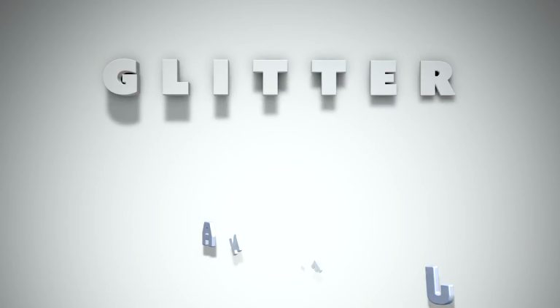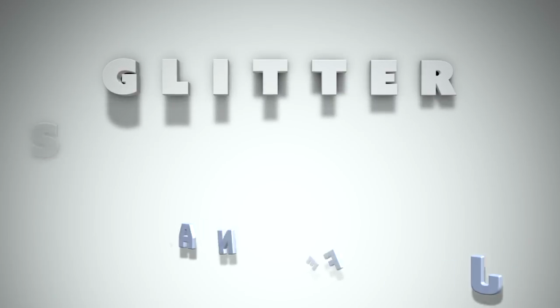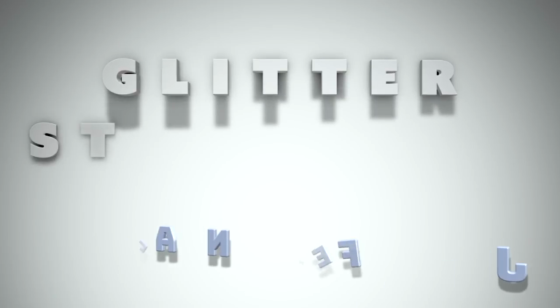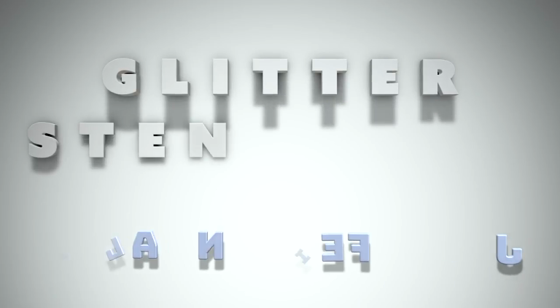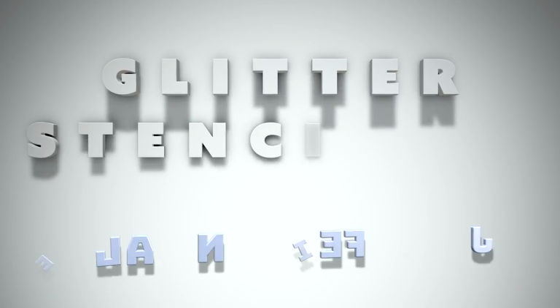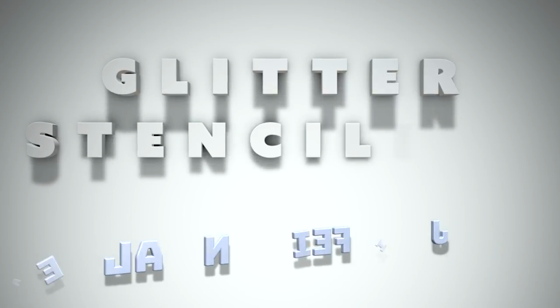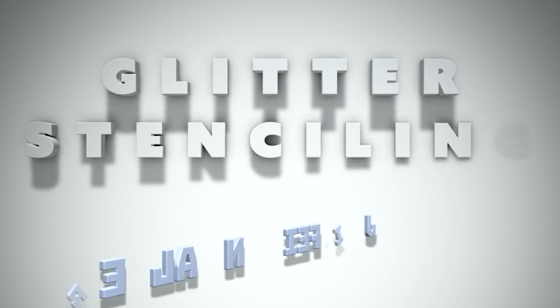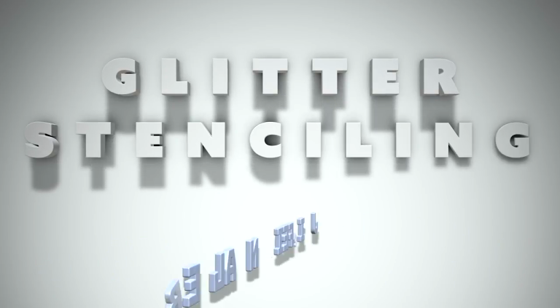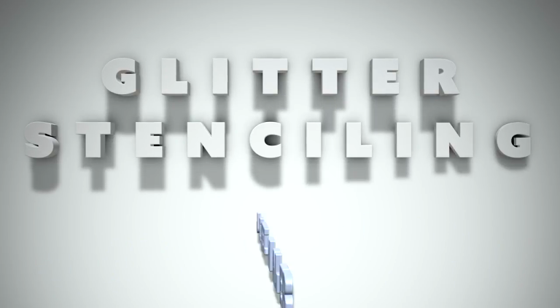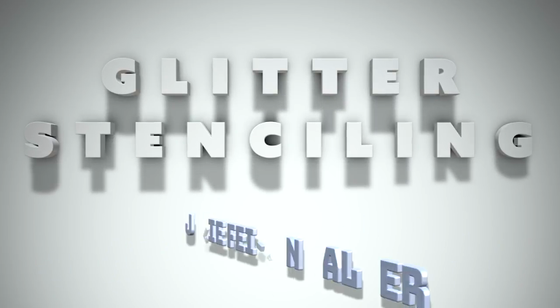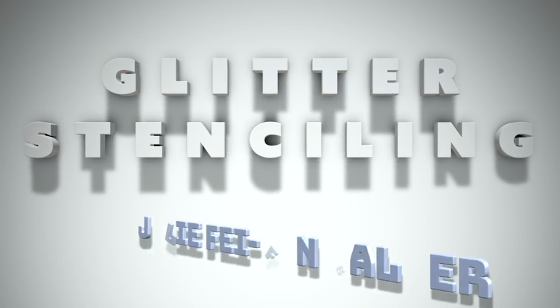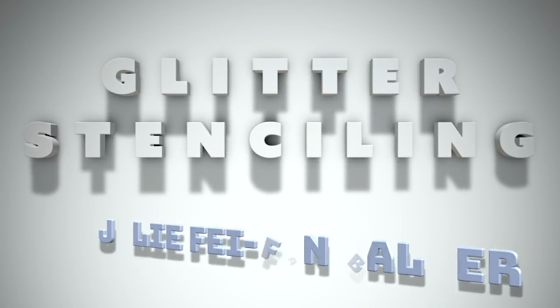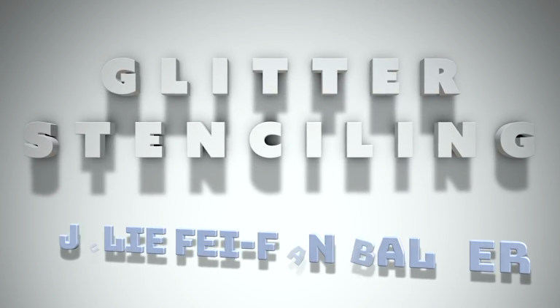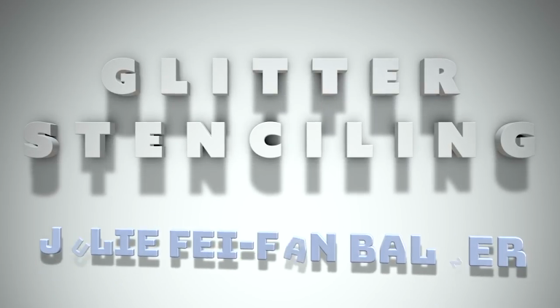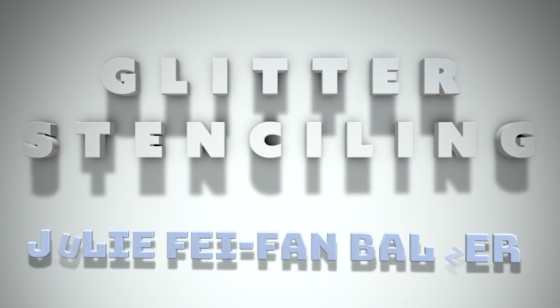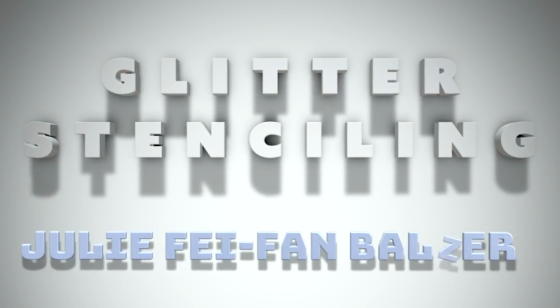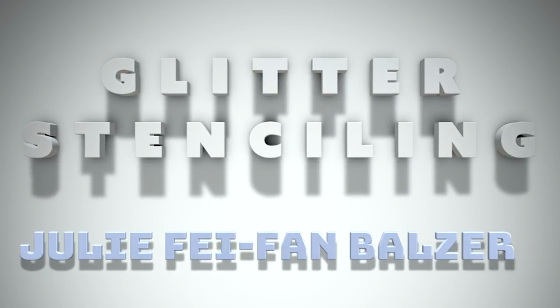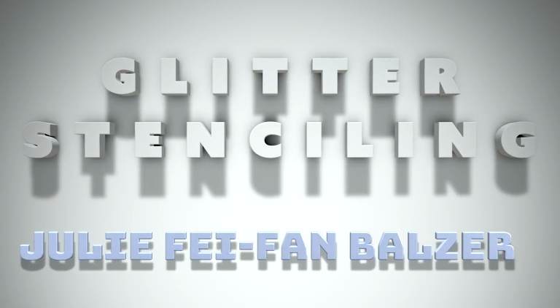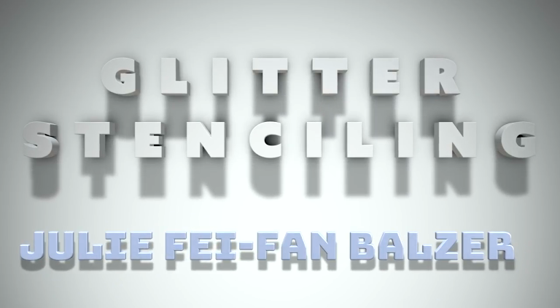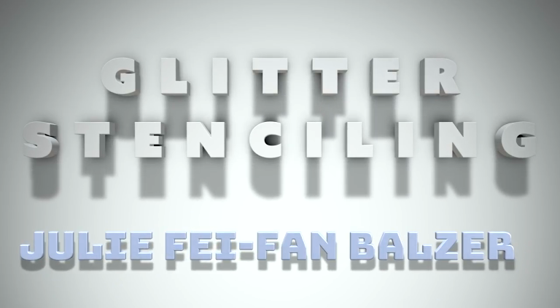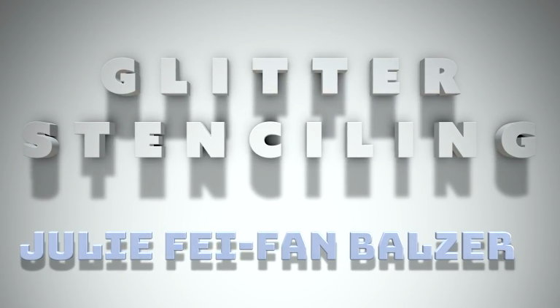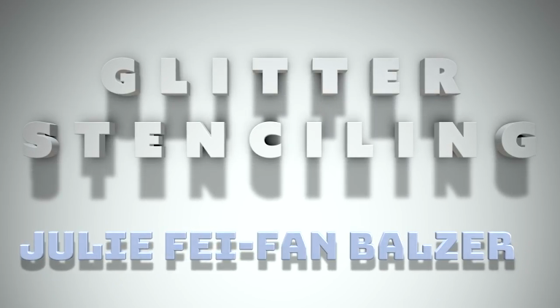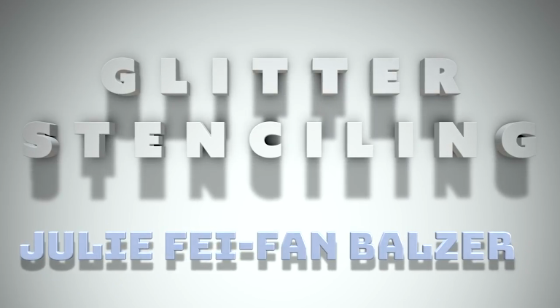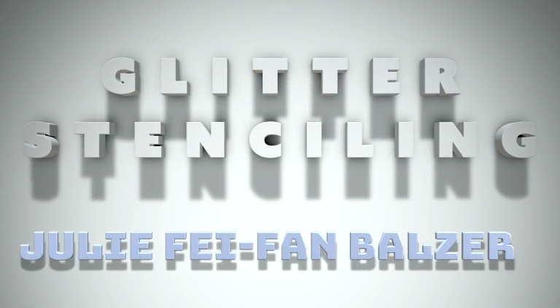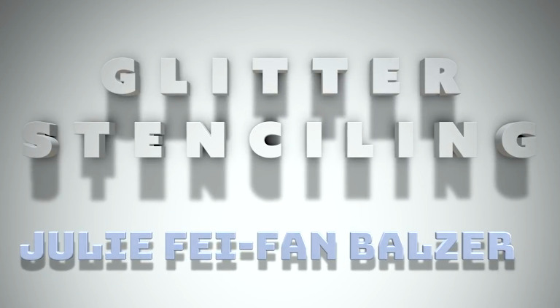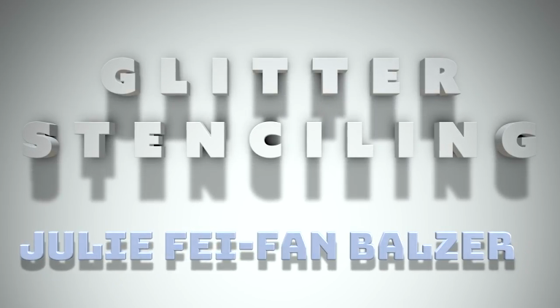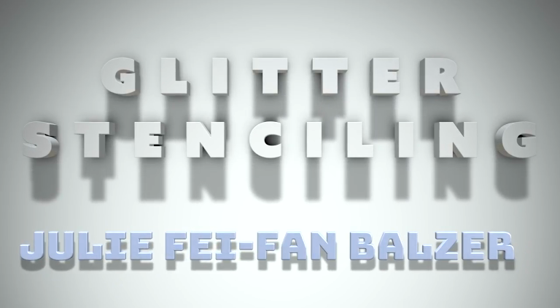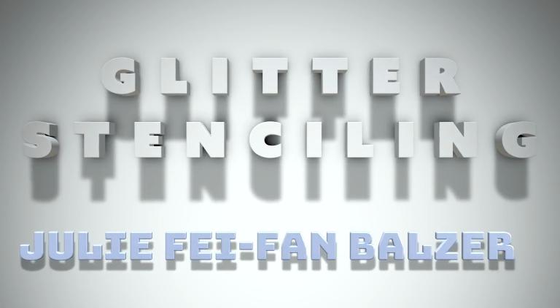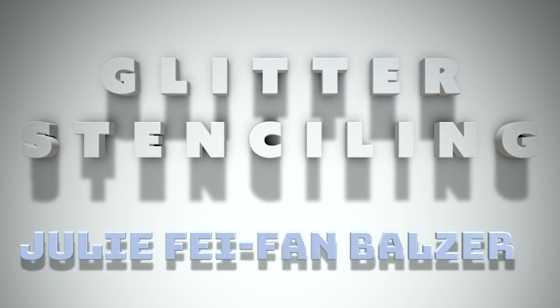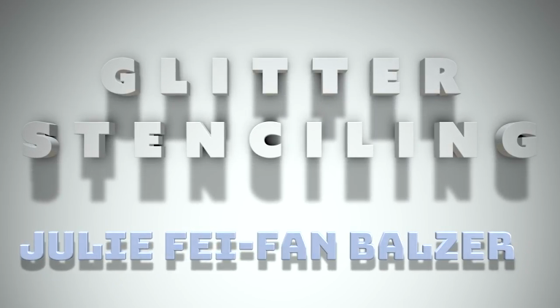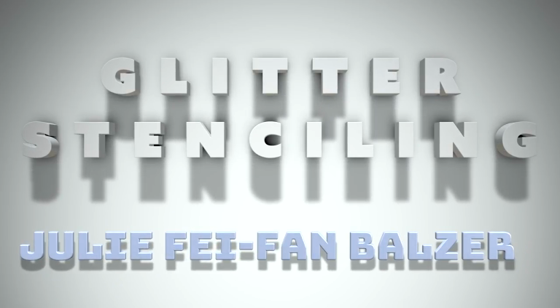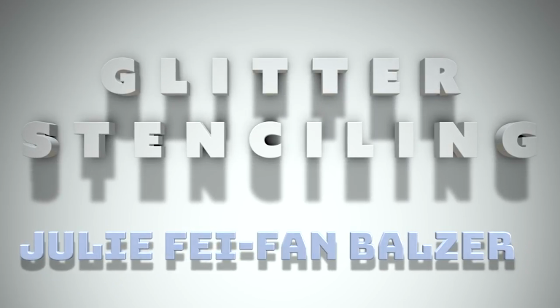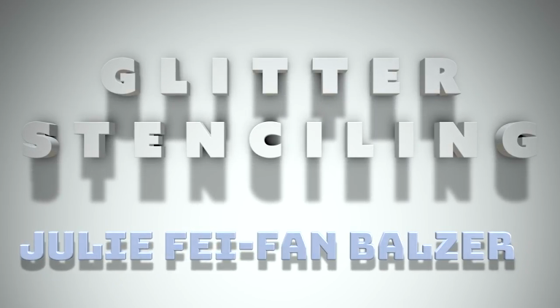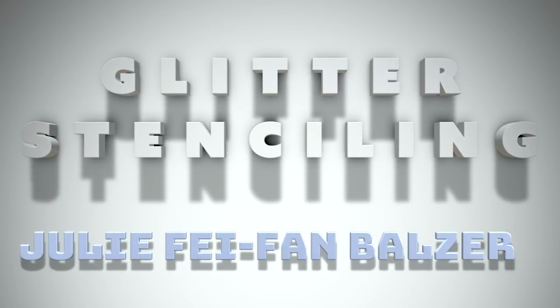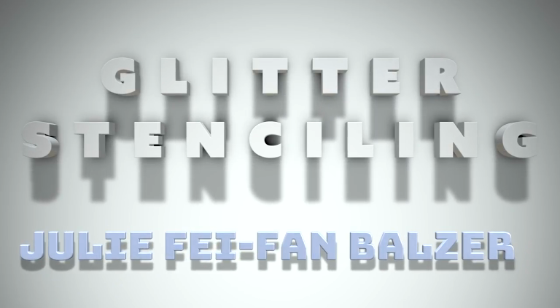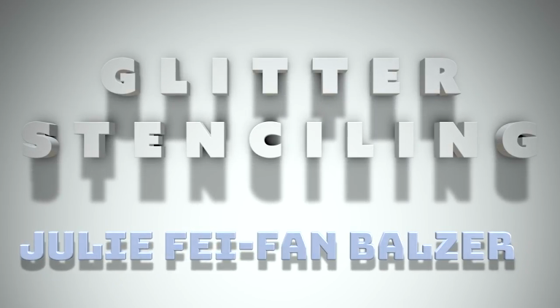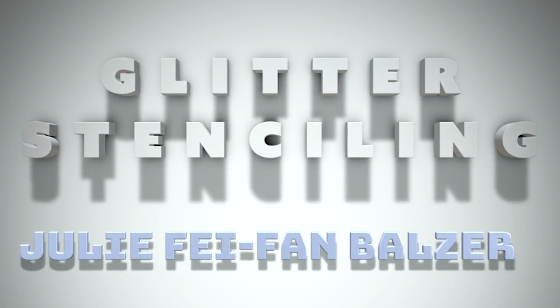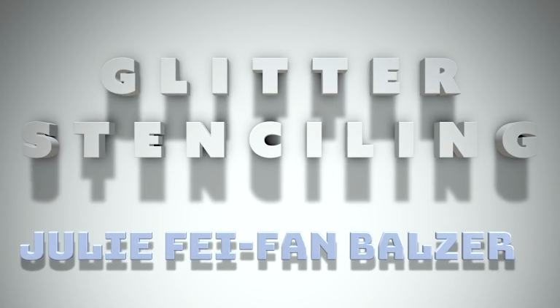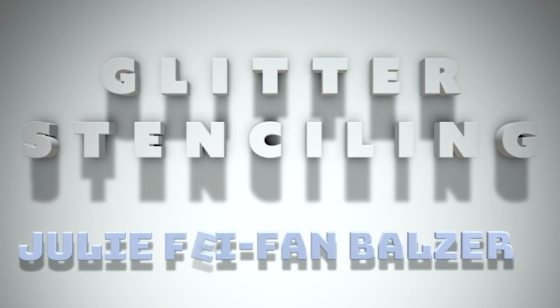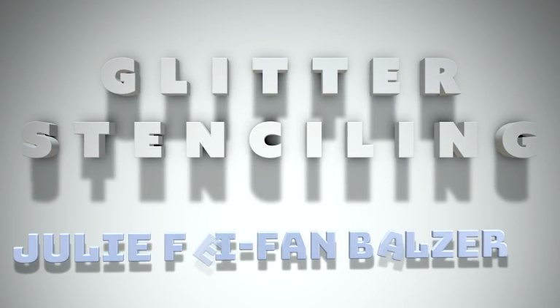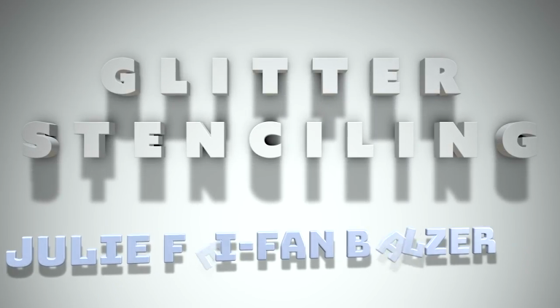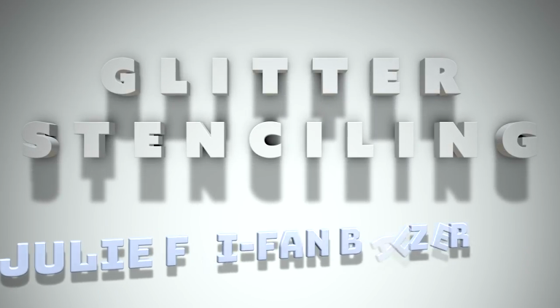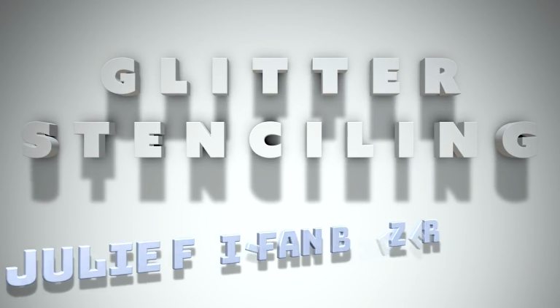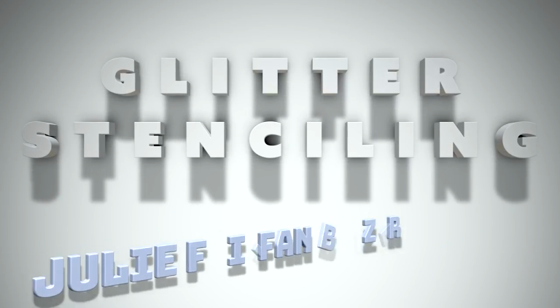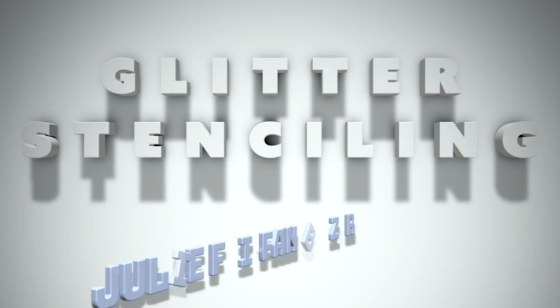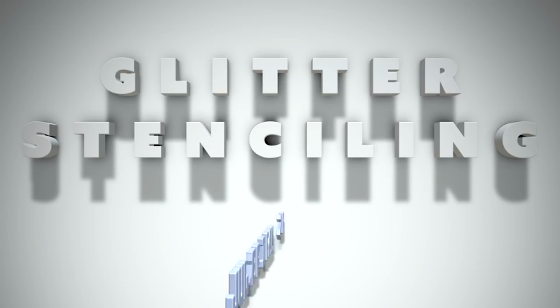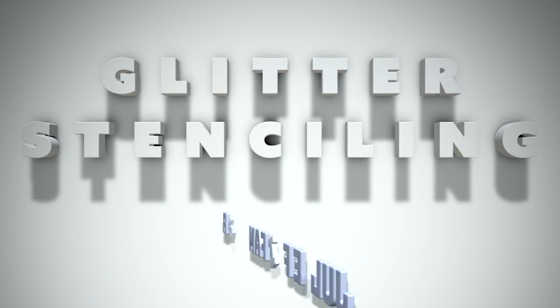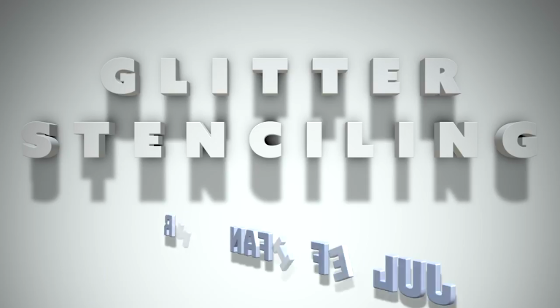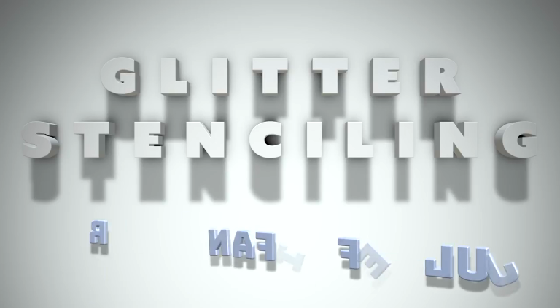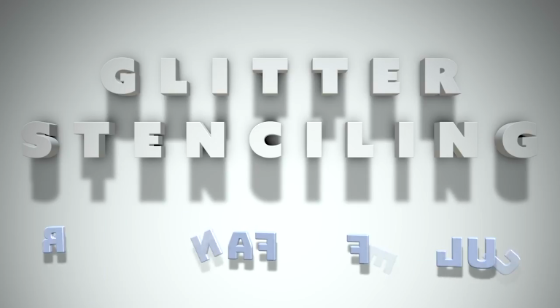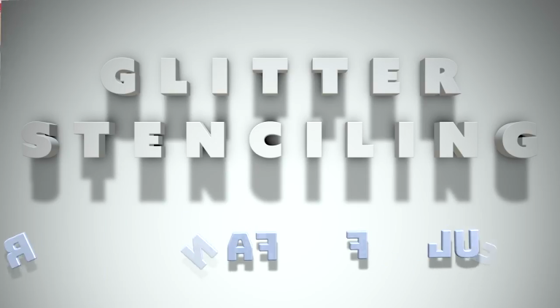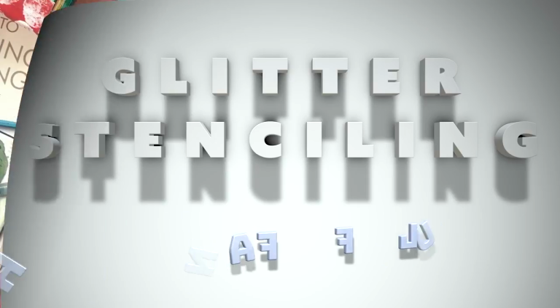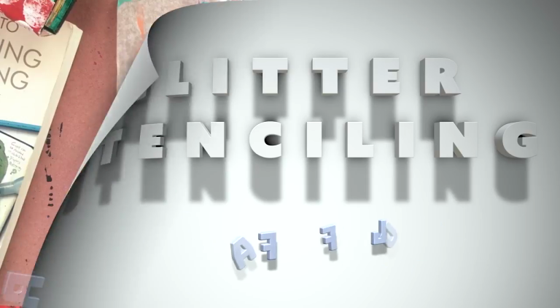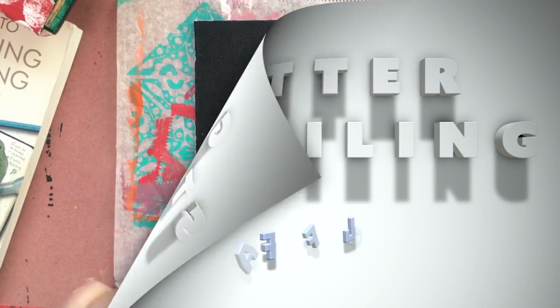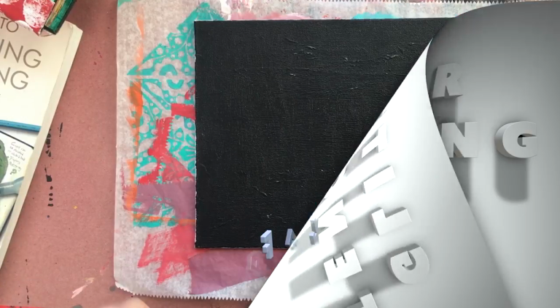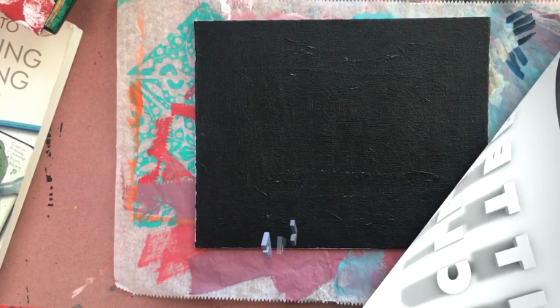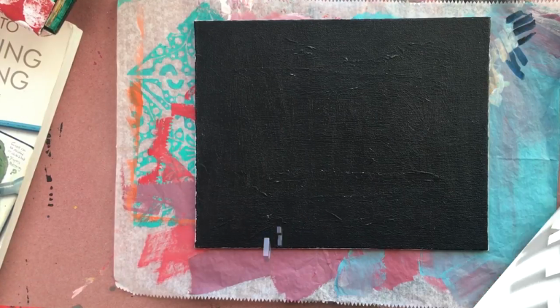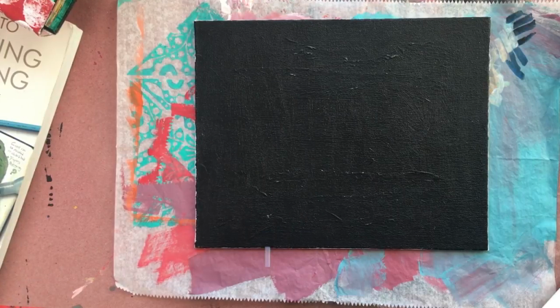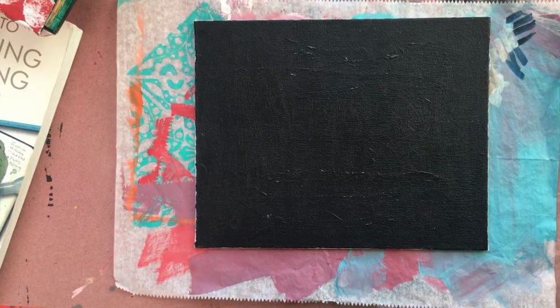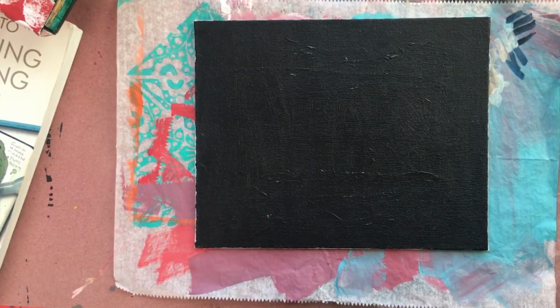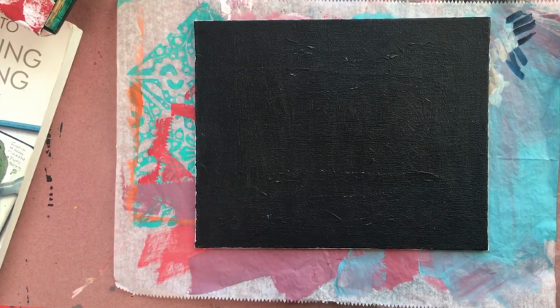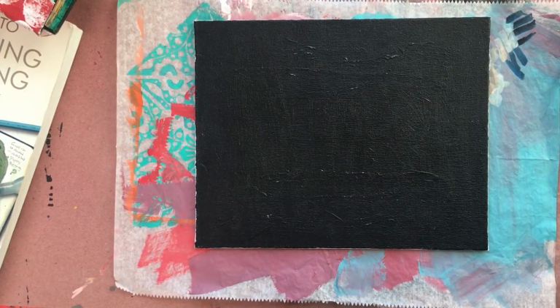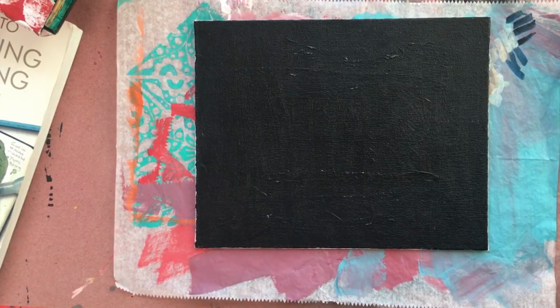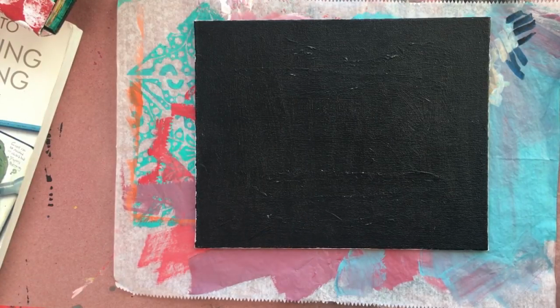Hey there! It's me, Julie Bethann Balzer, and today I'm going to take you through the process of glitter stenciling.